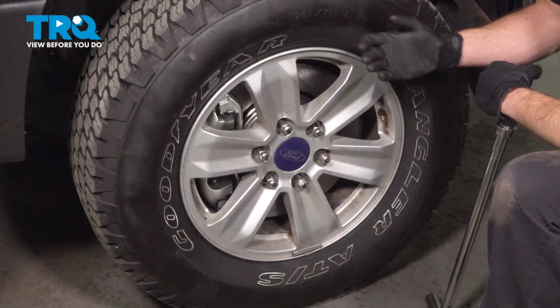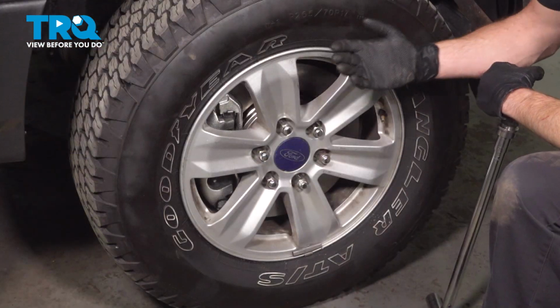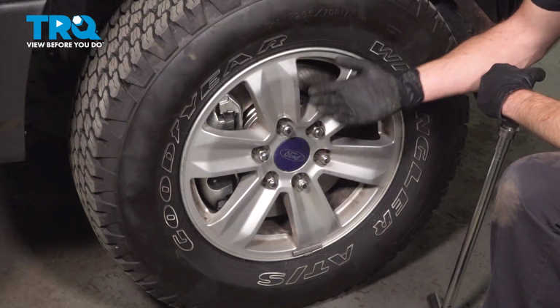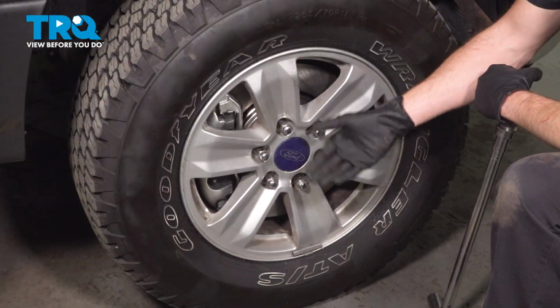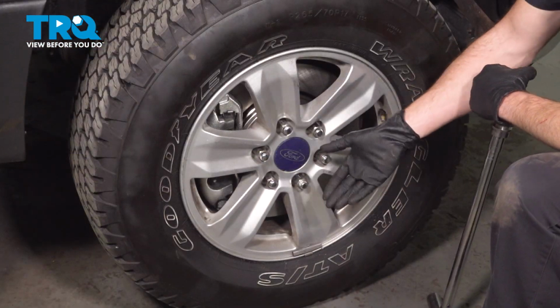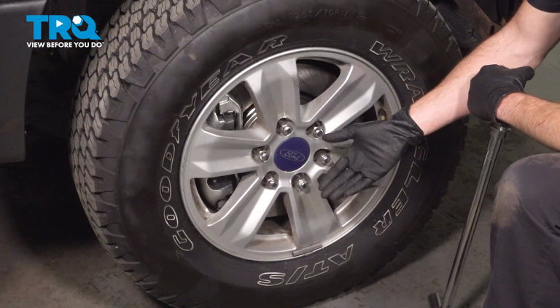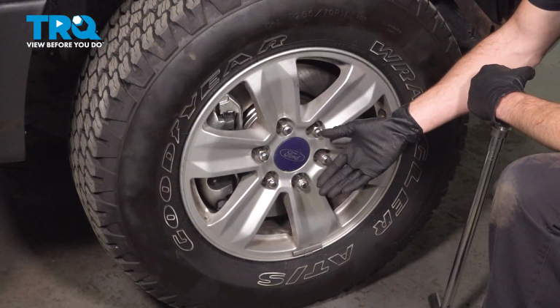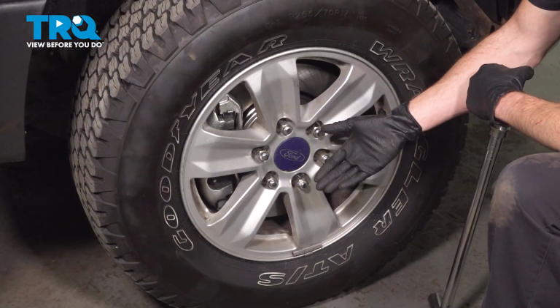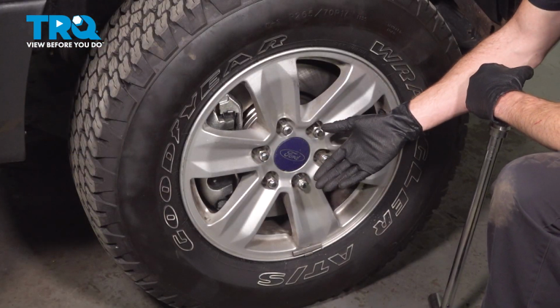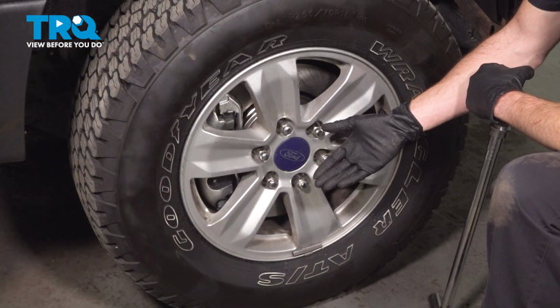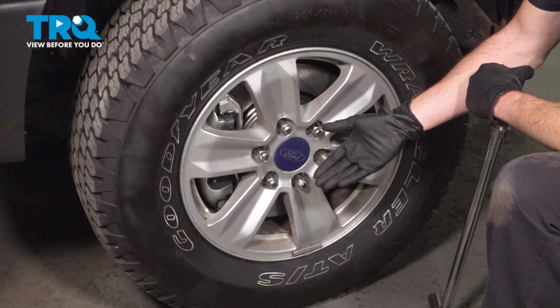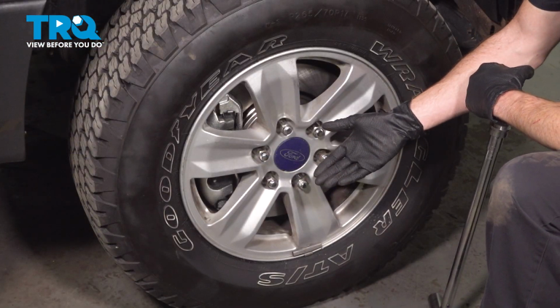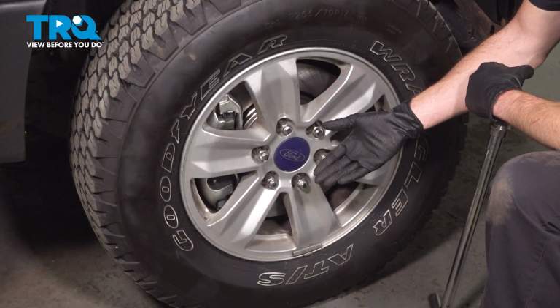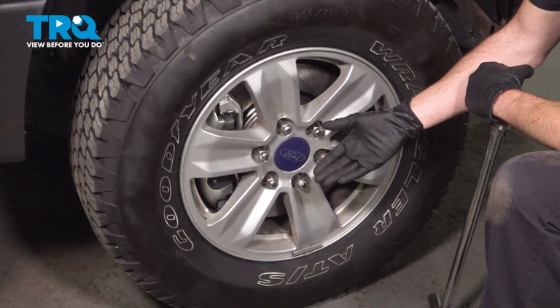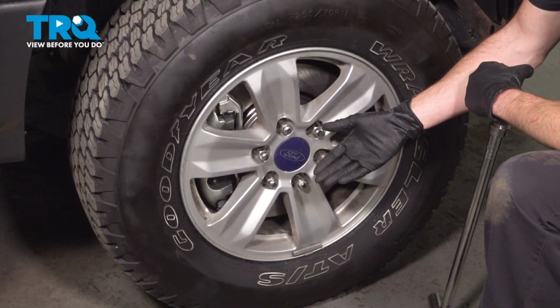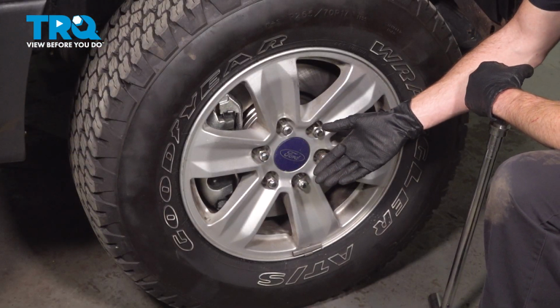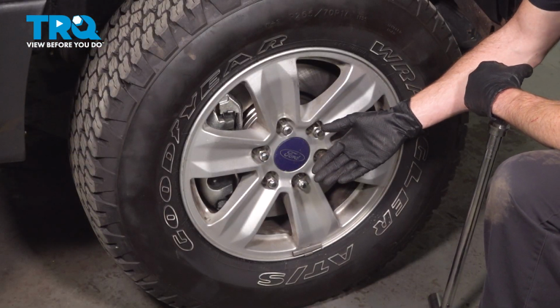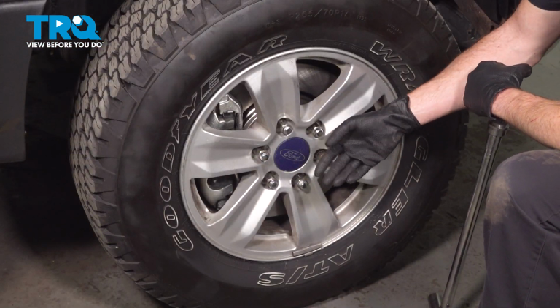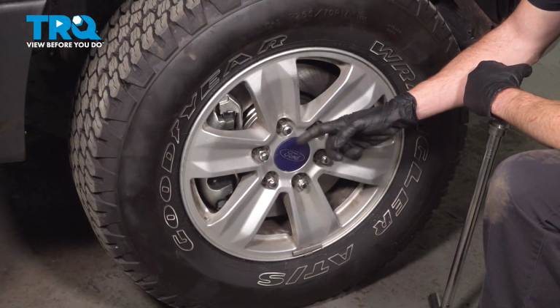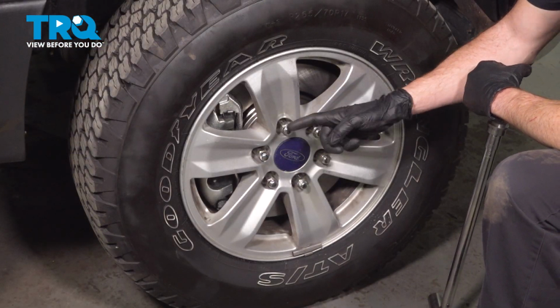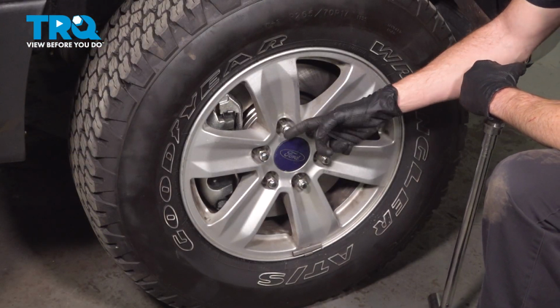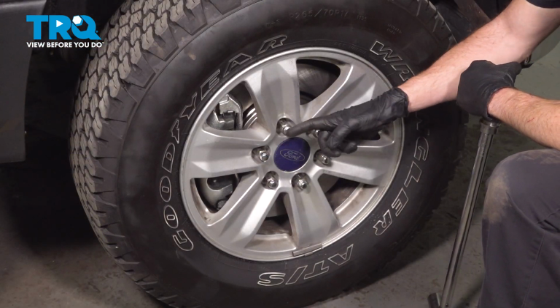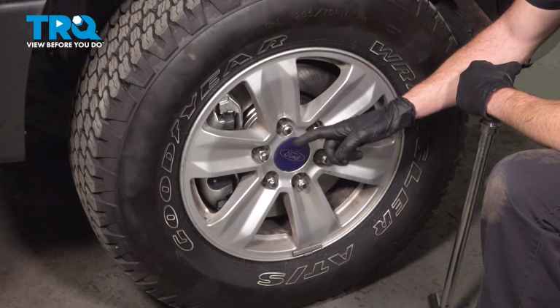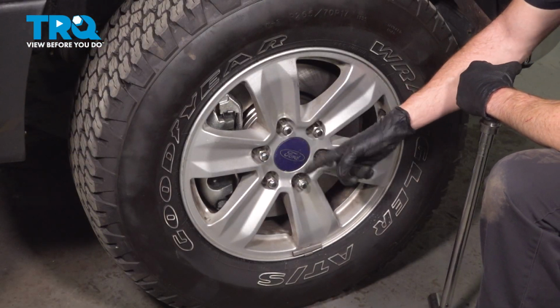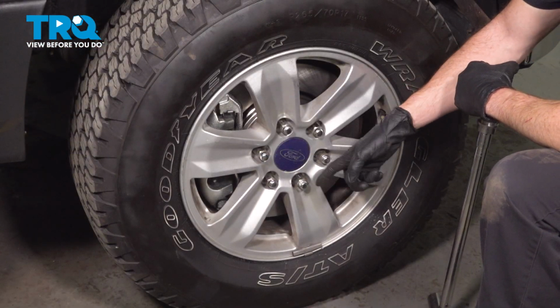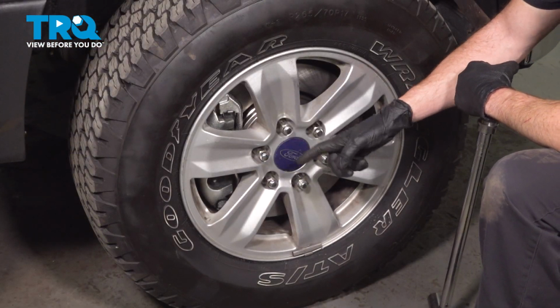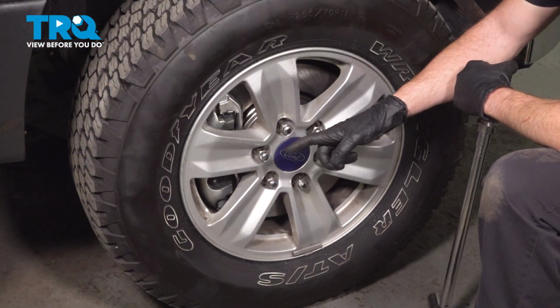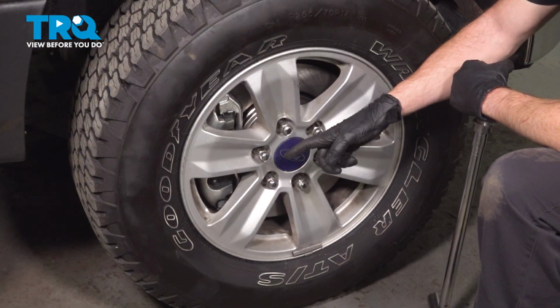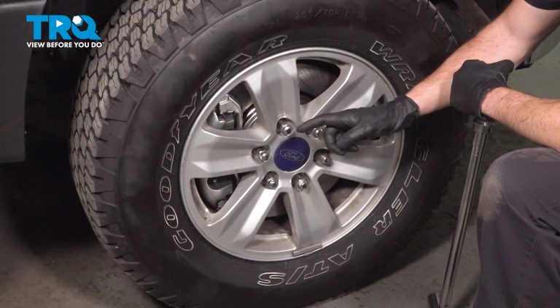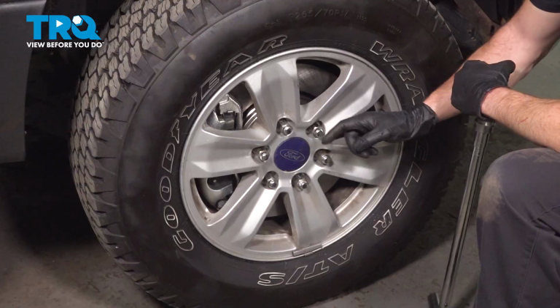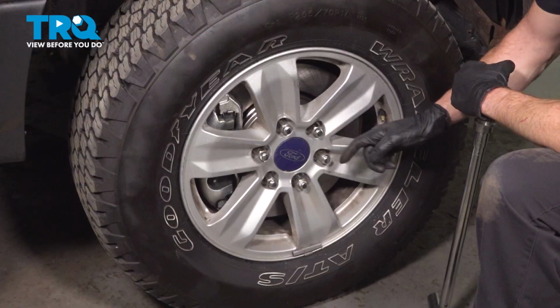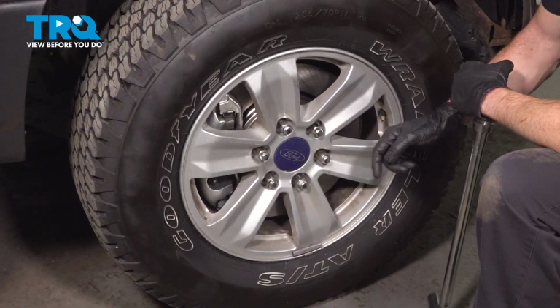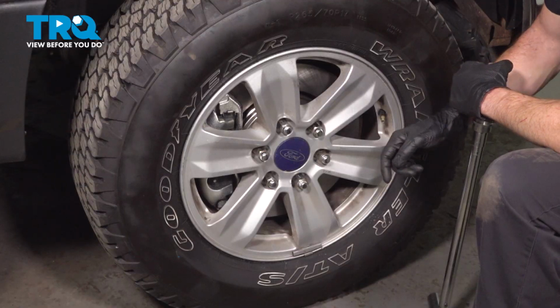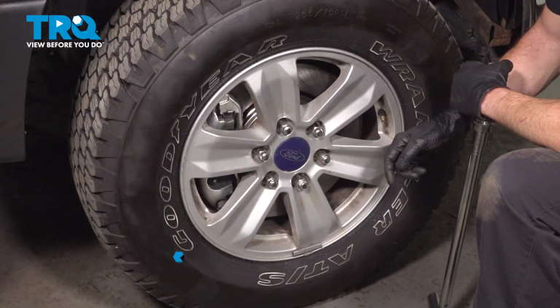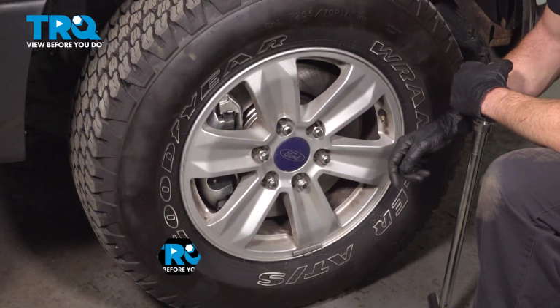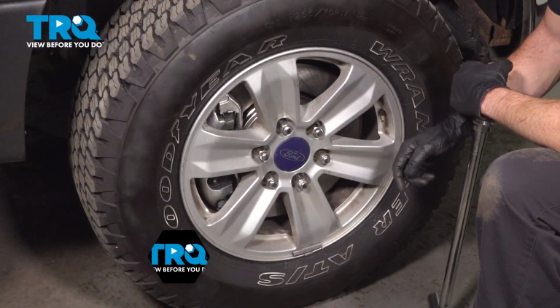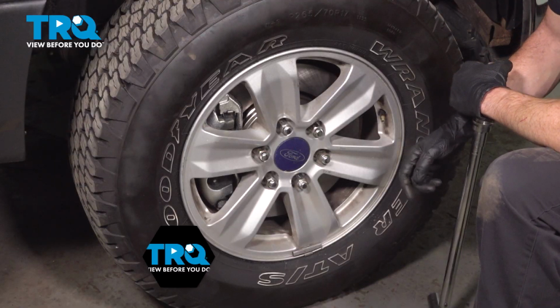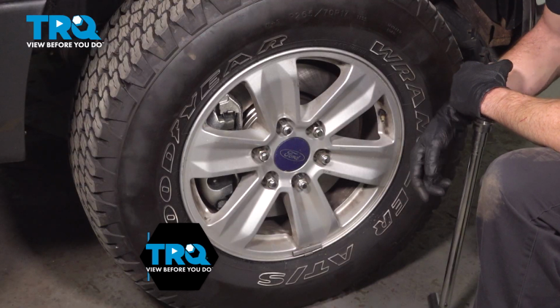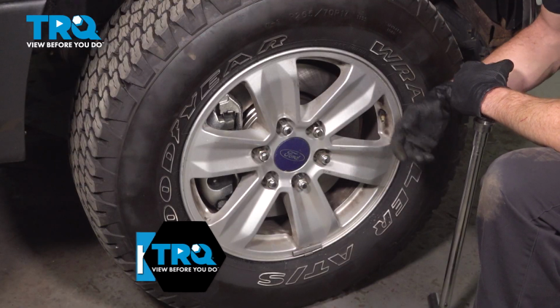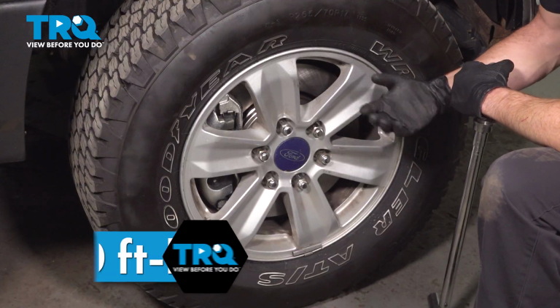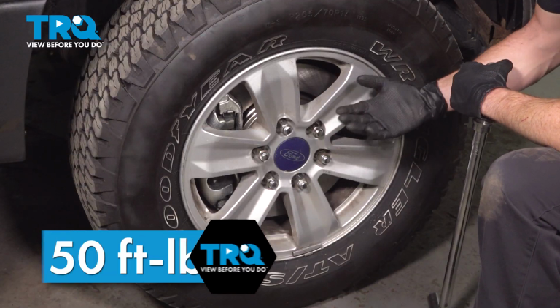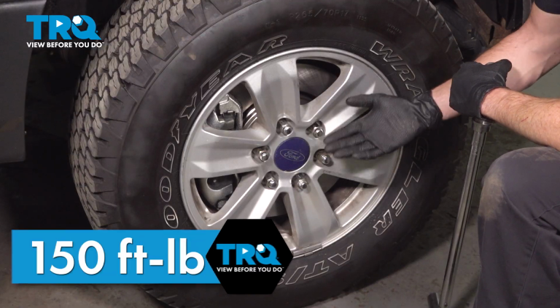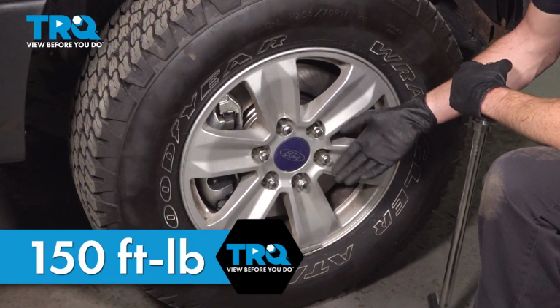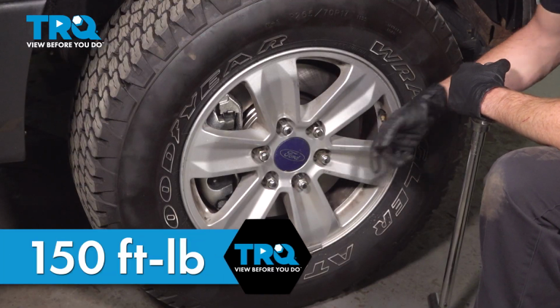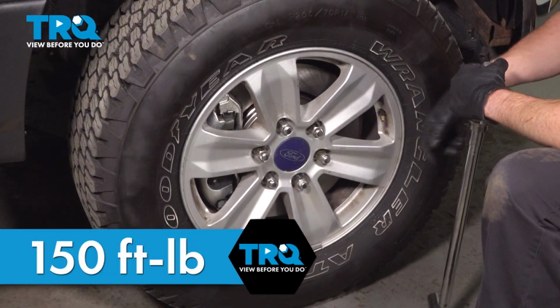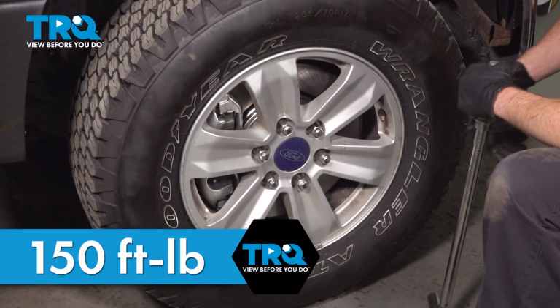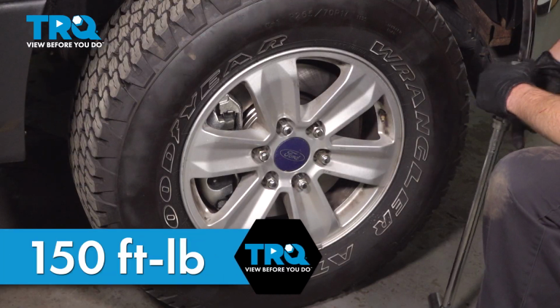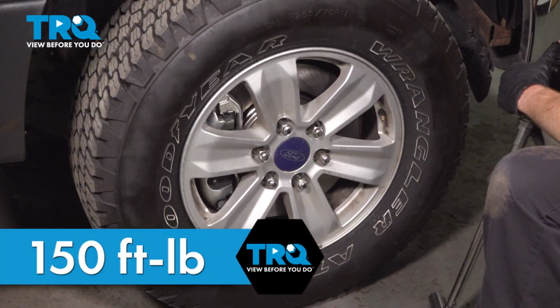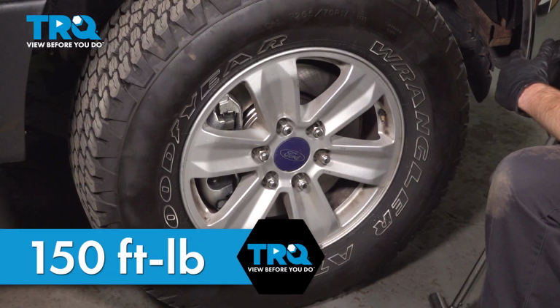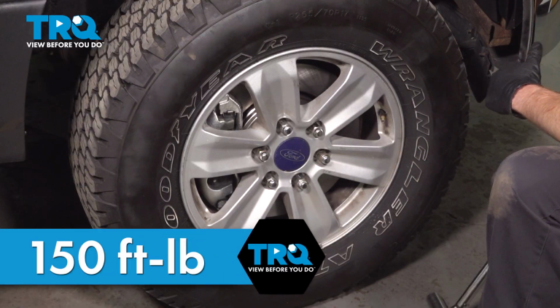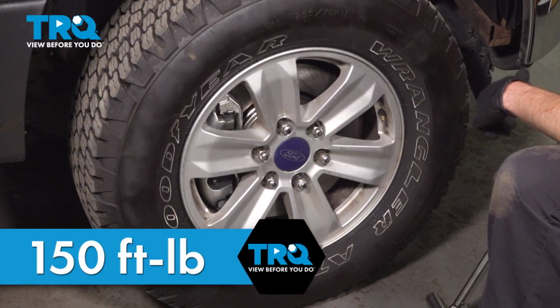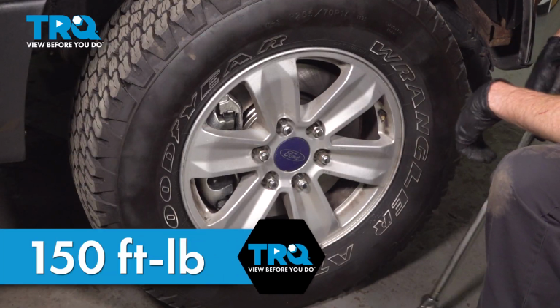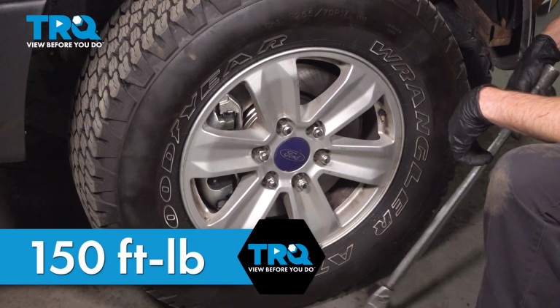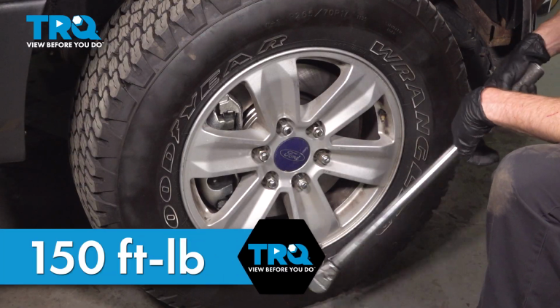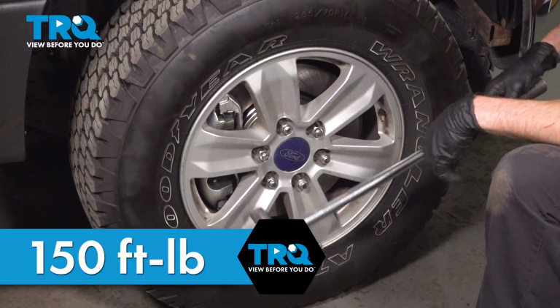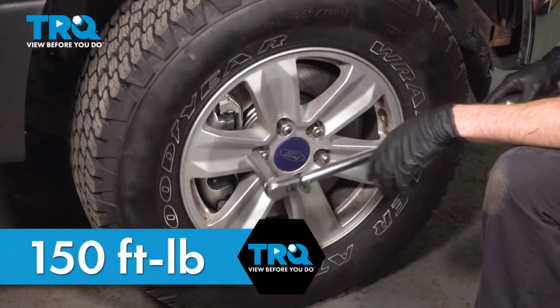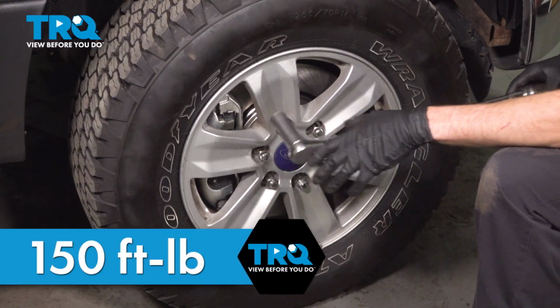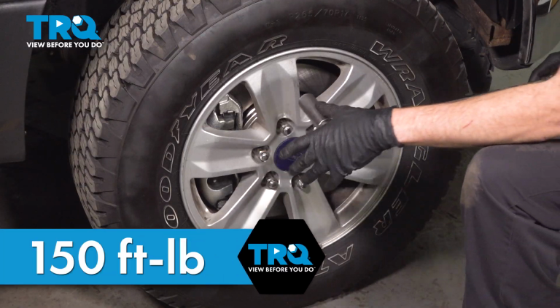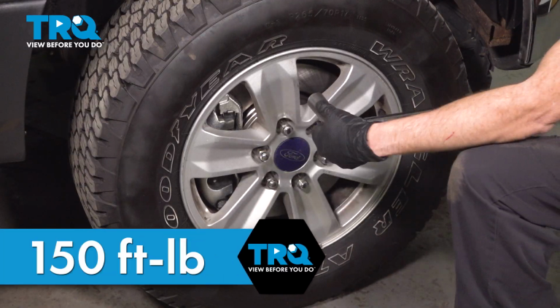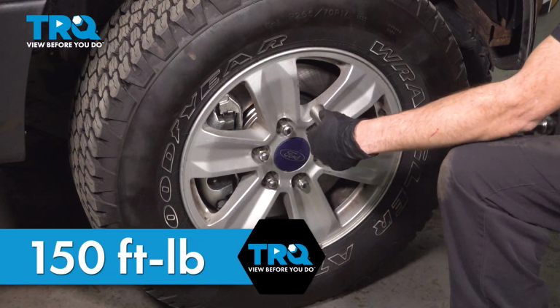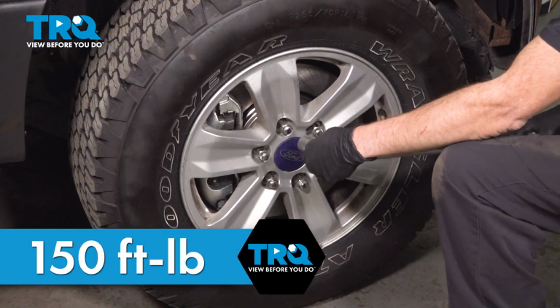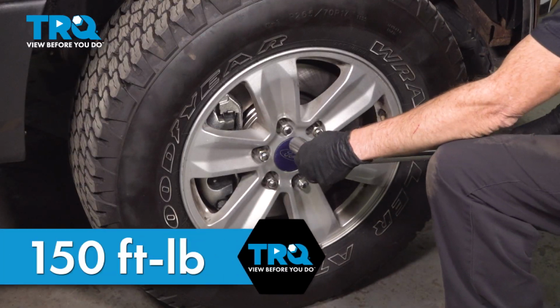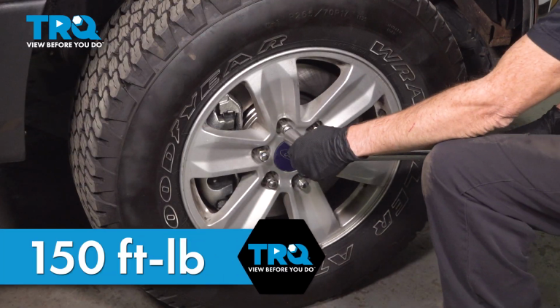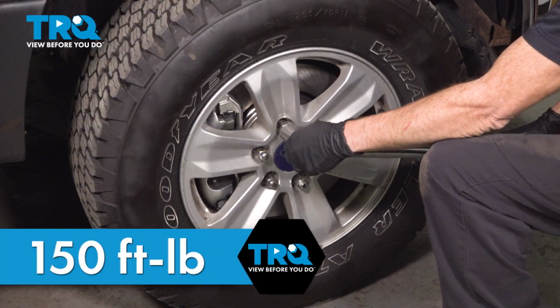Now, with the wheel safely back down on the ground, we're going to torque each one of our lug nuts to 150 foot-pounds in a criss-cross manner.